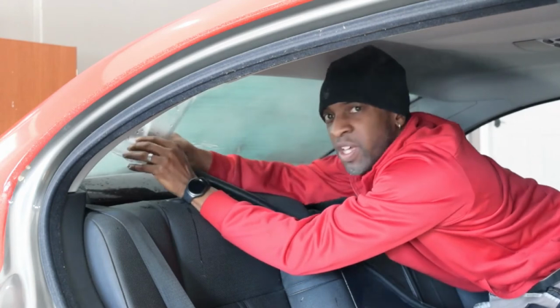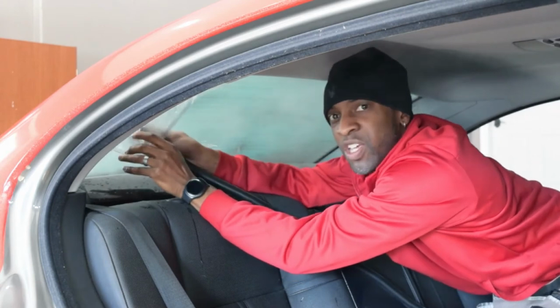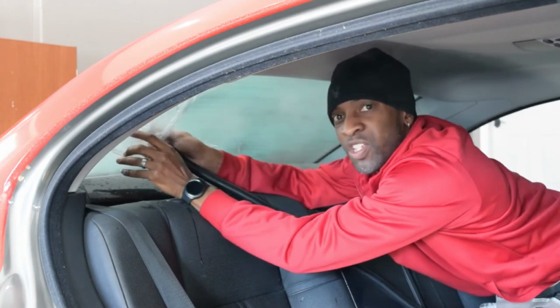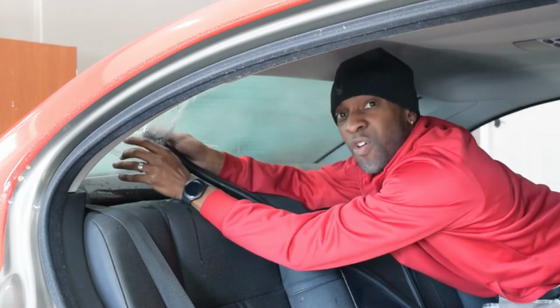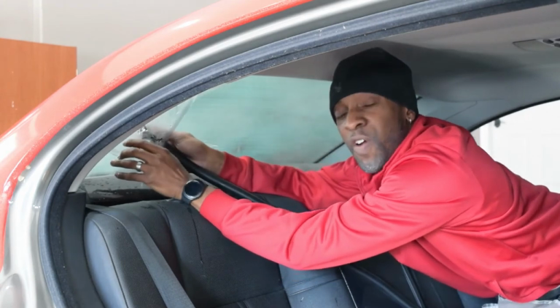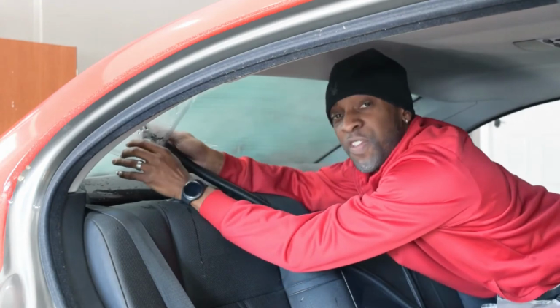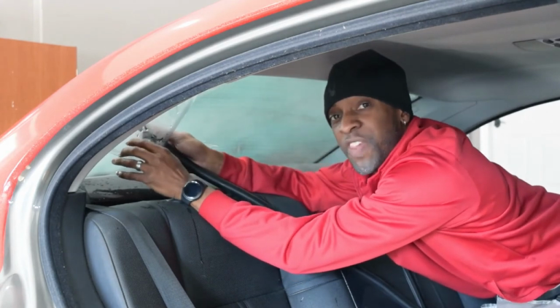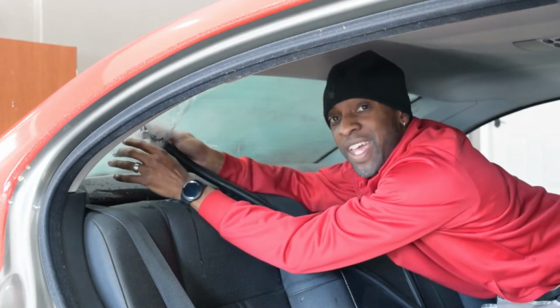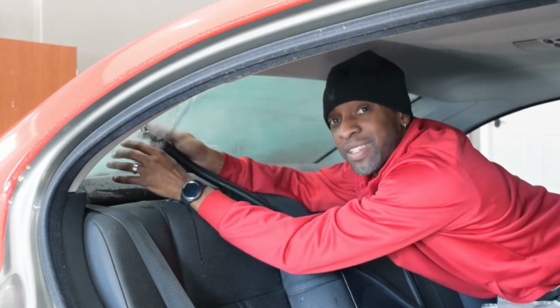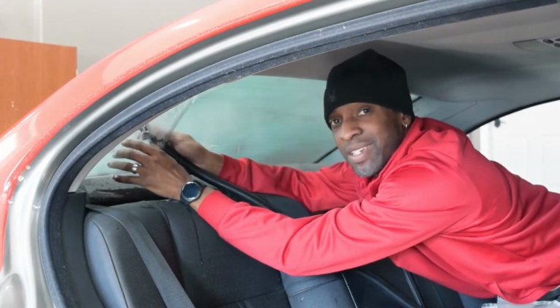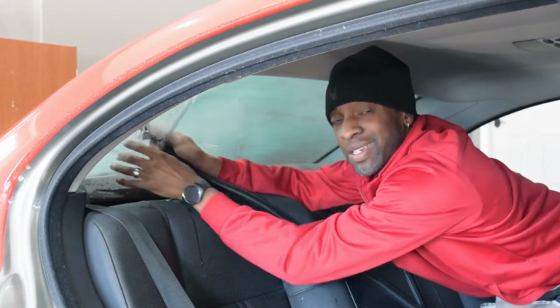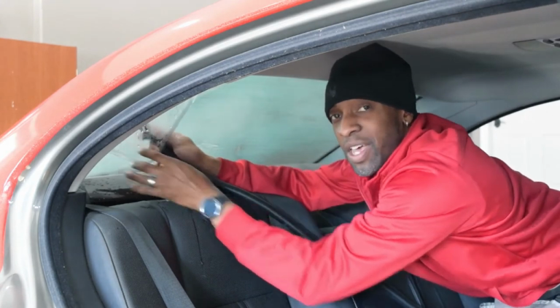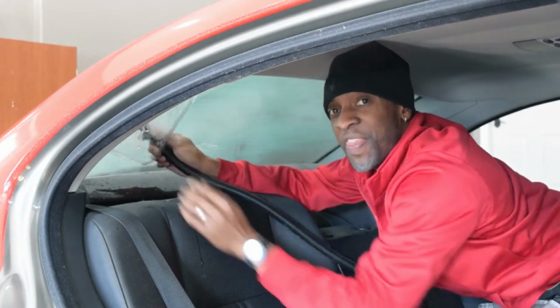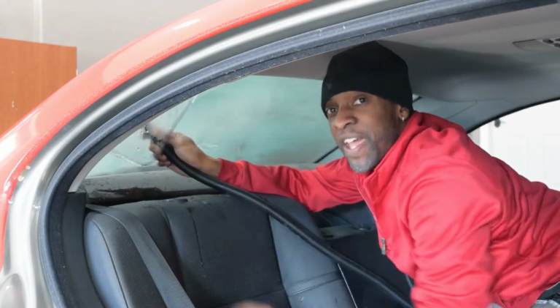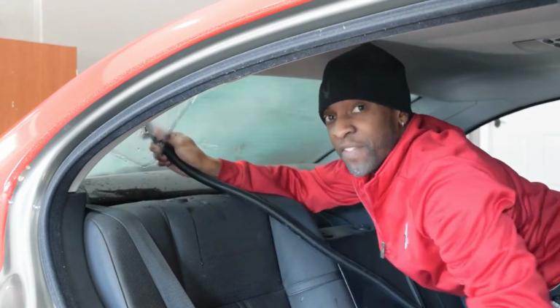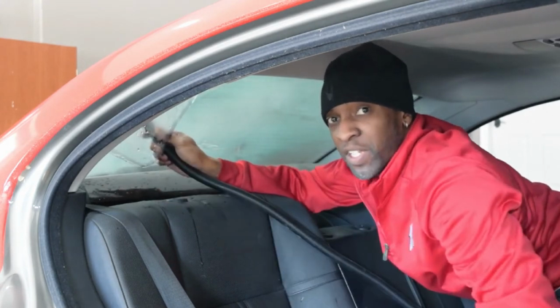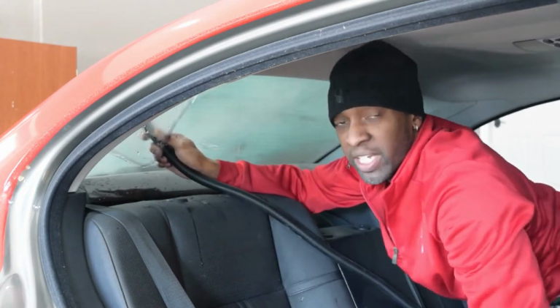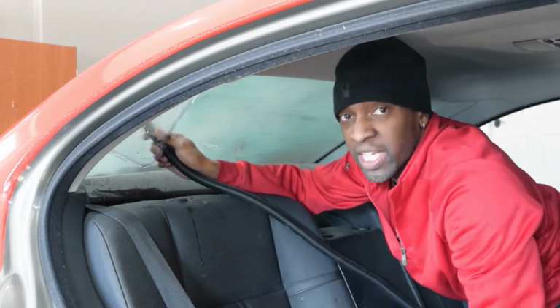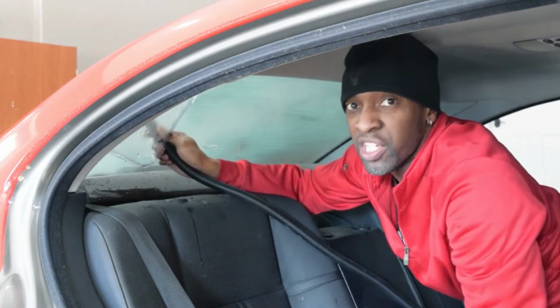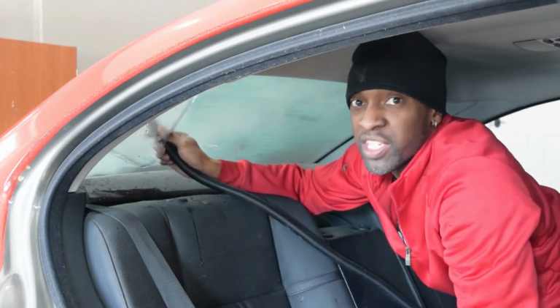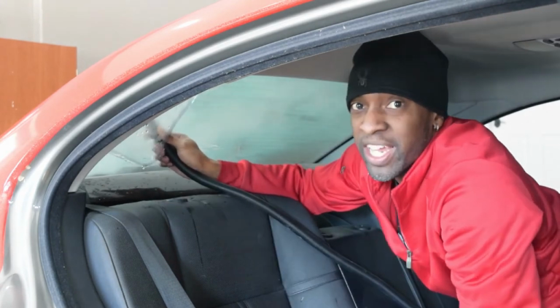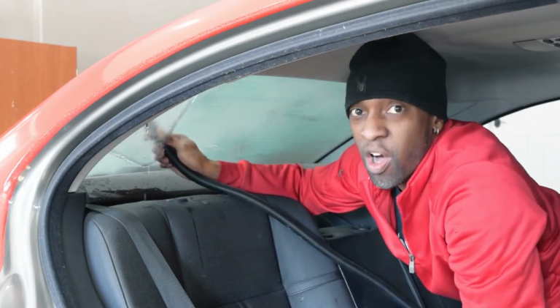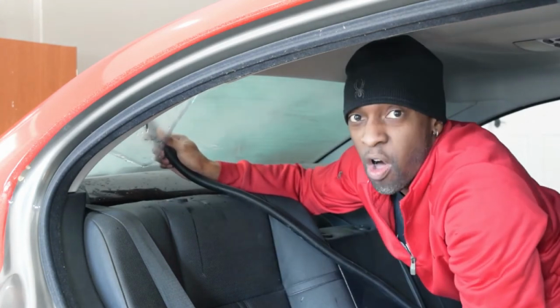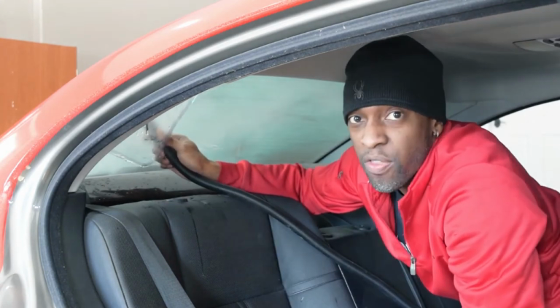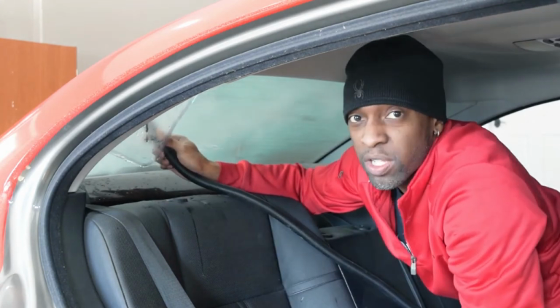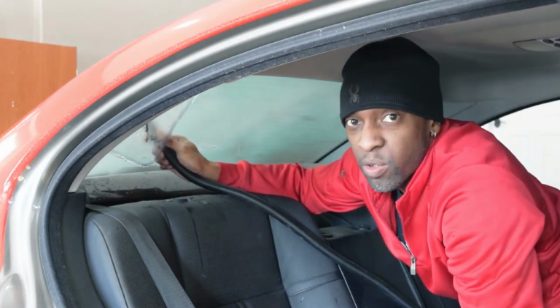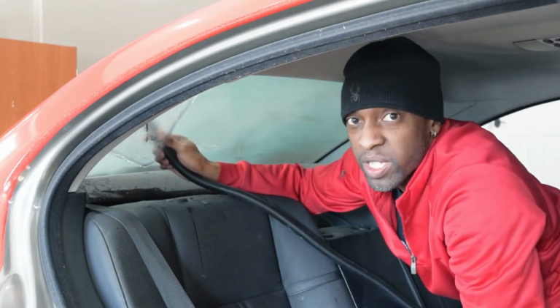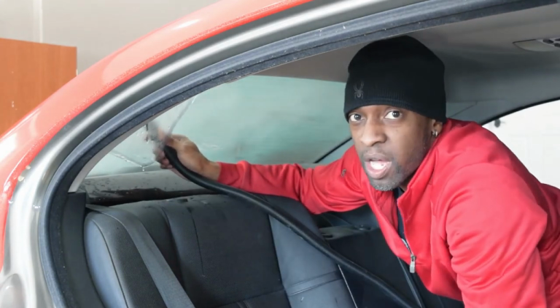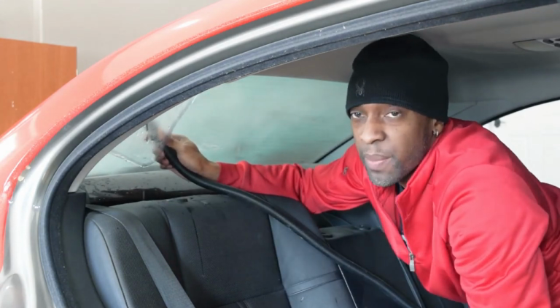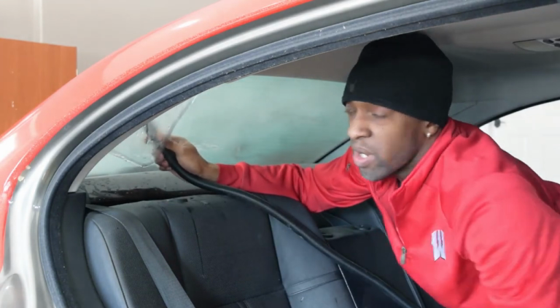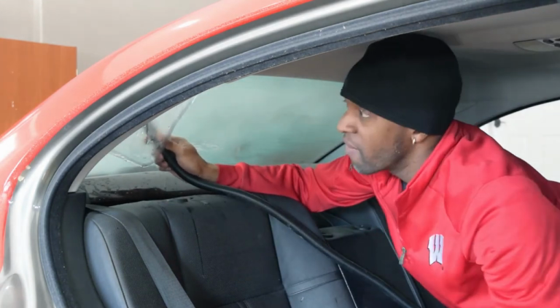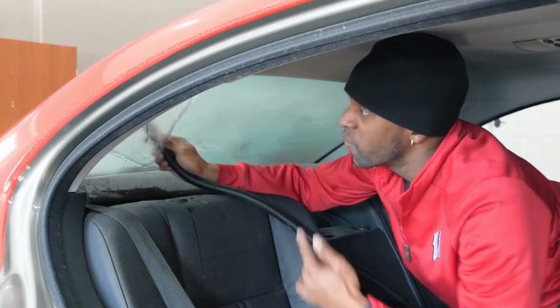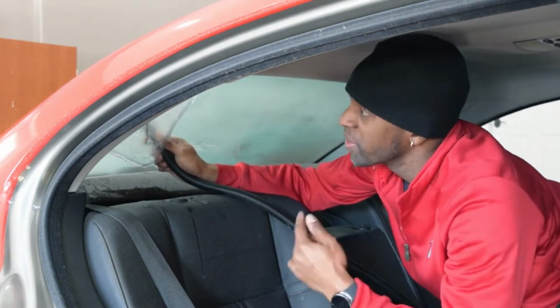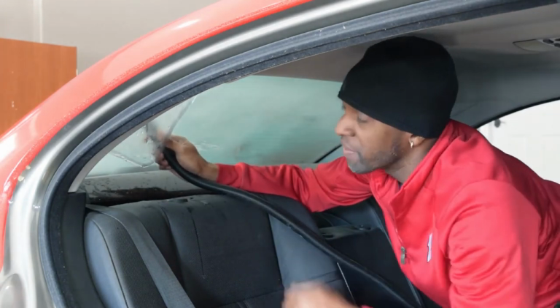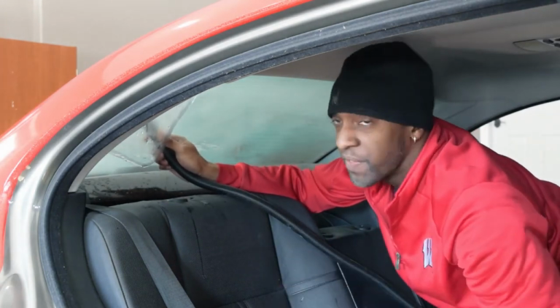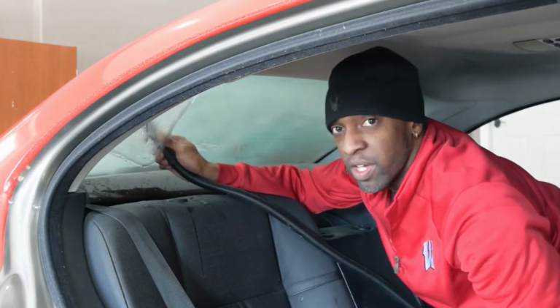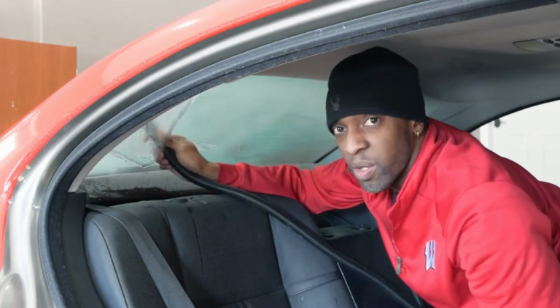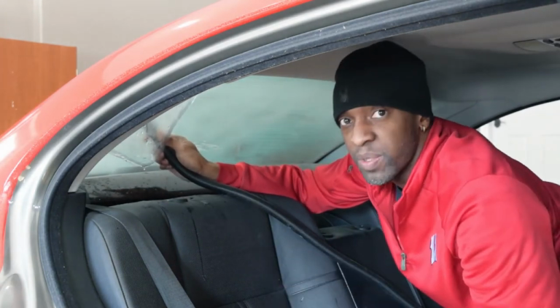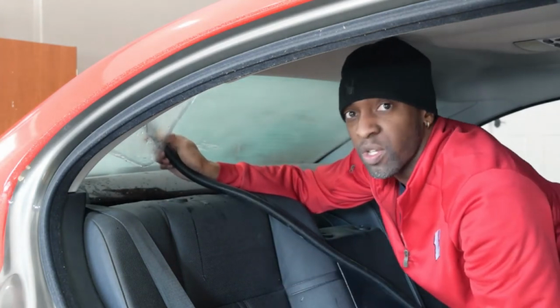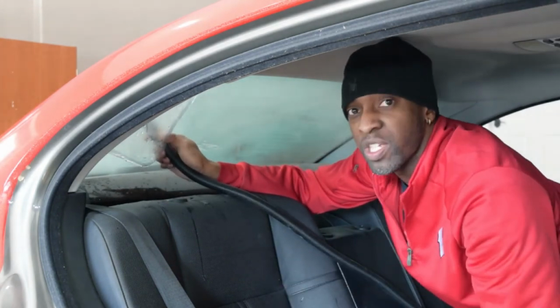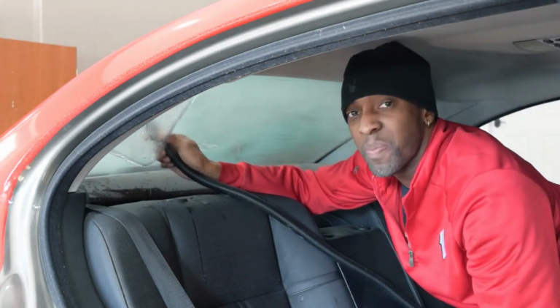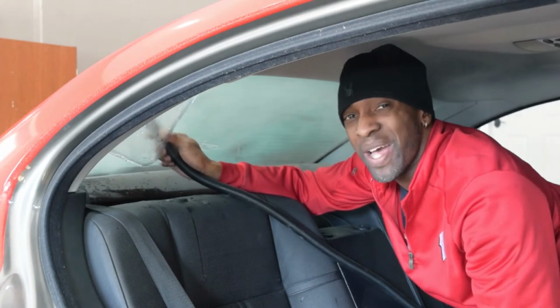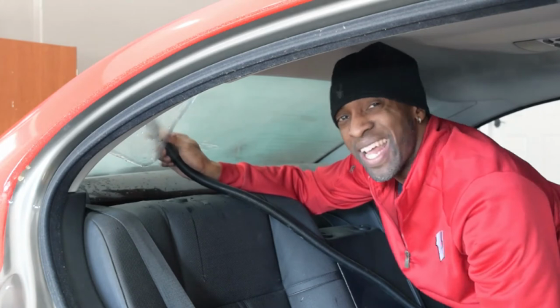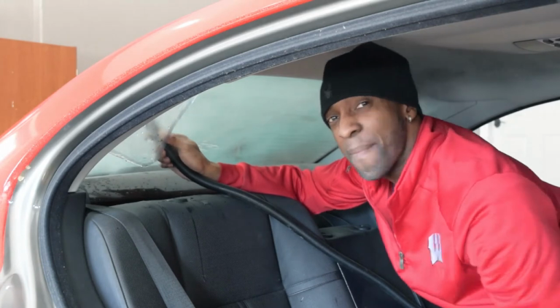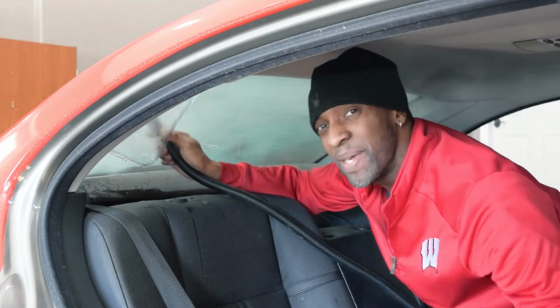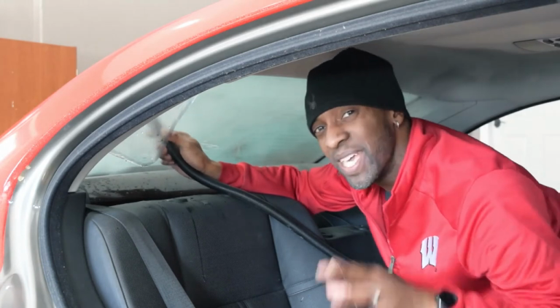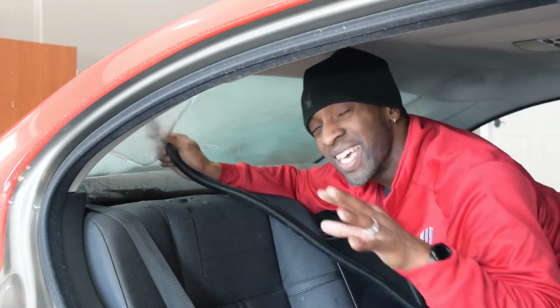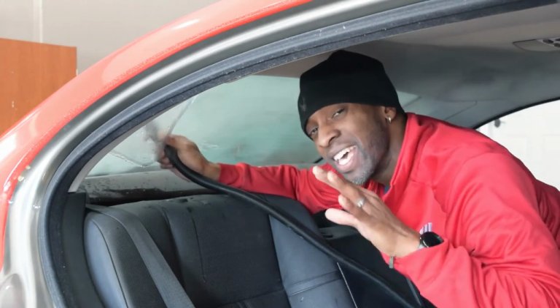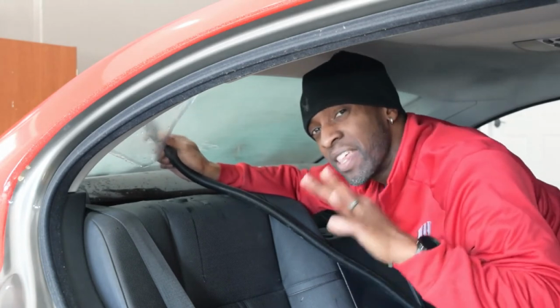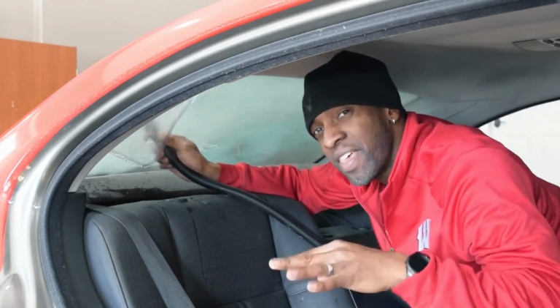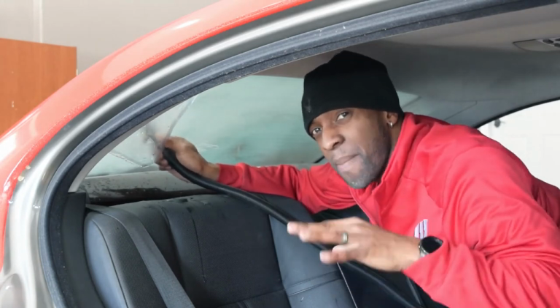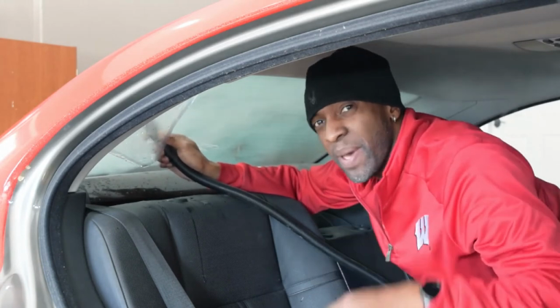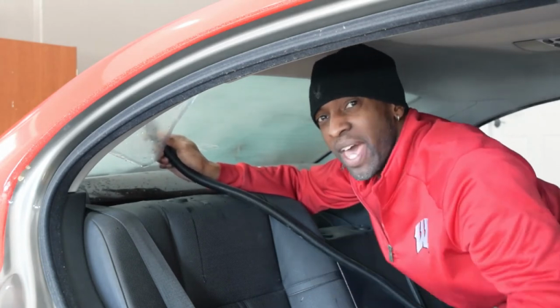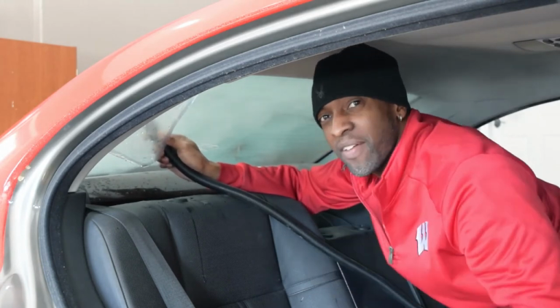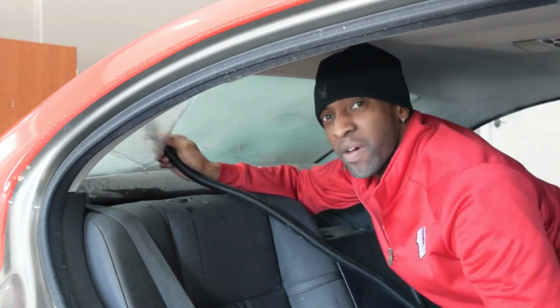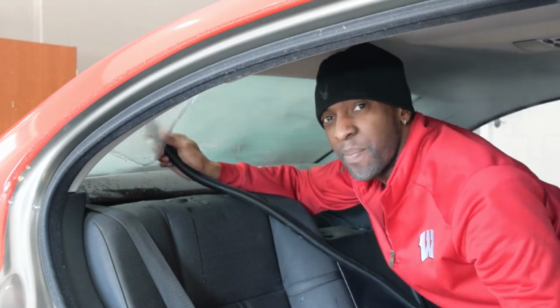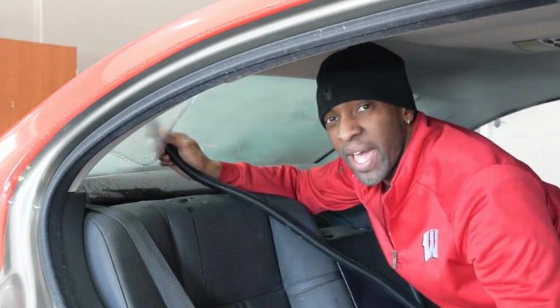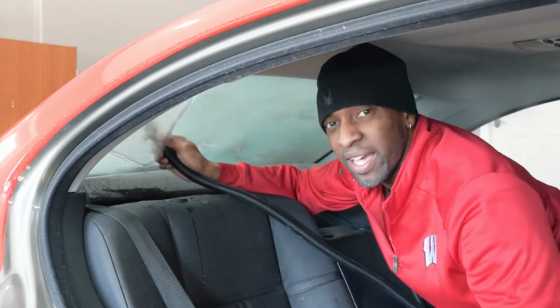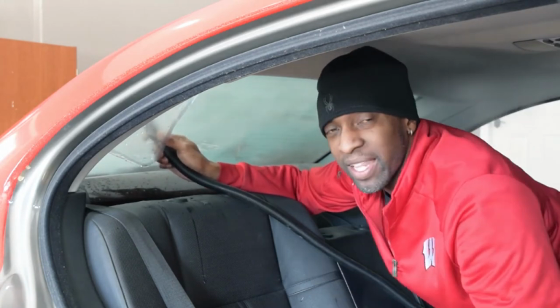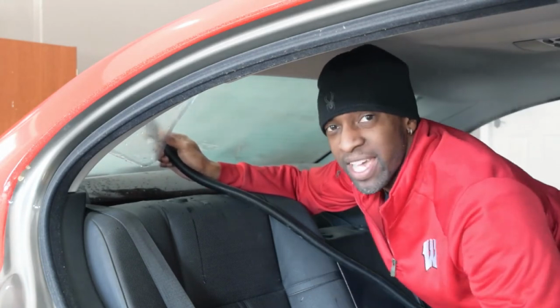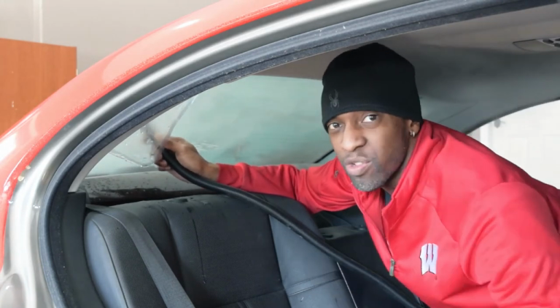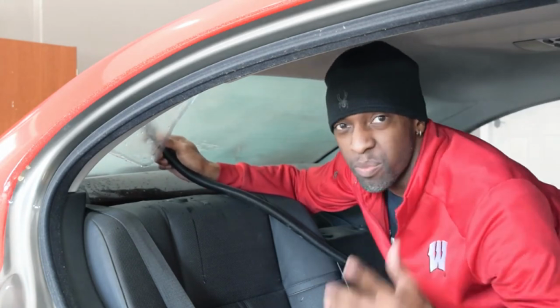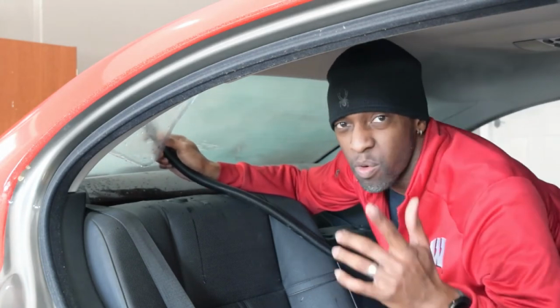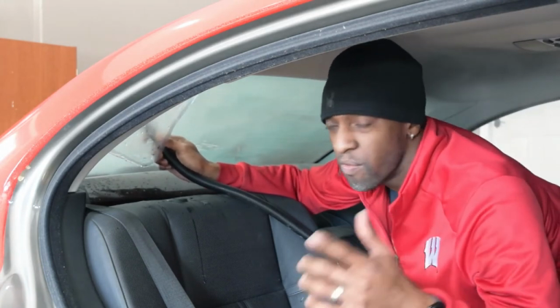So far, thankfully, it looks like all the glue is coming off with the film, so this might not be that bad of a back glass removal.